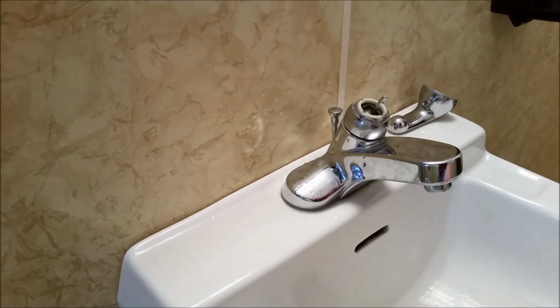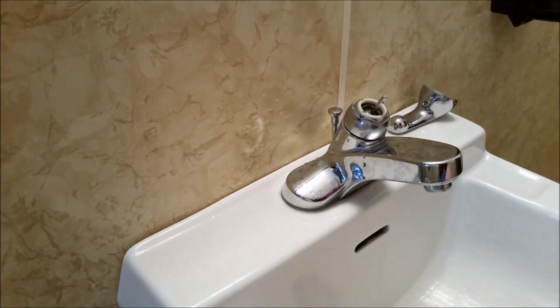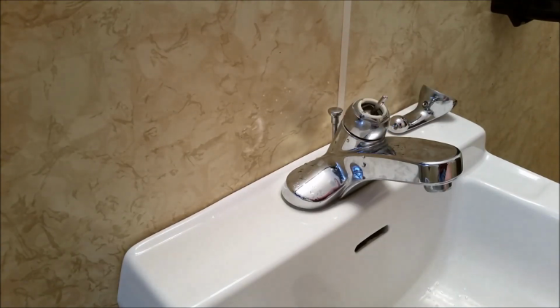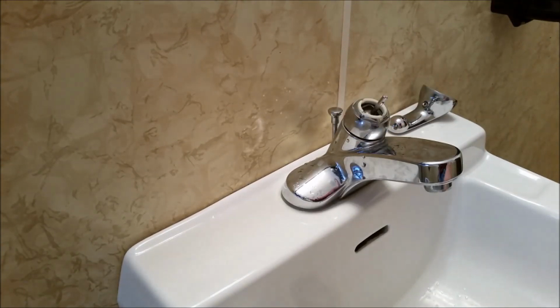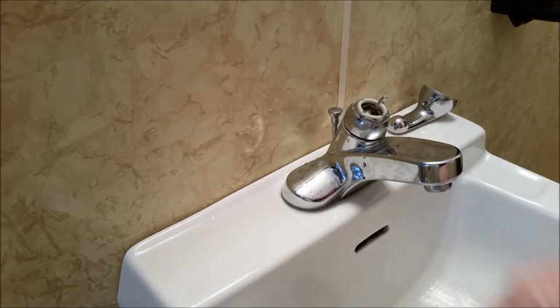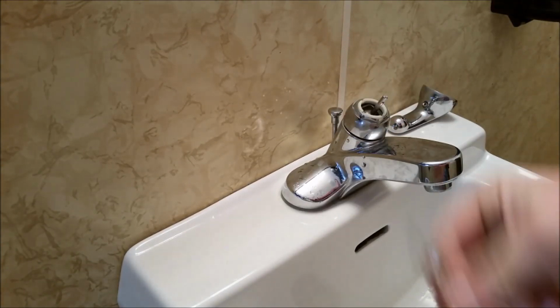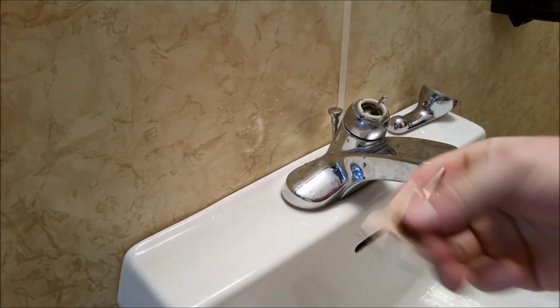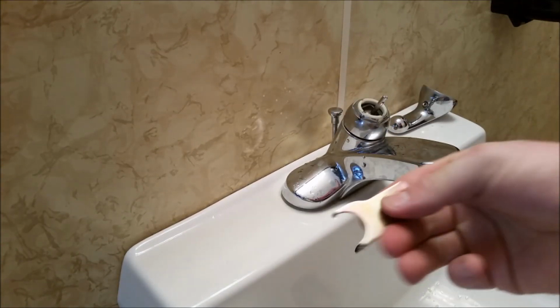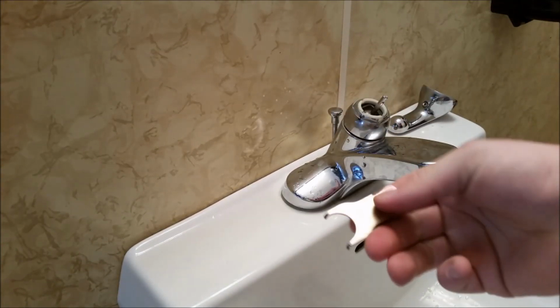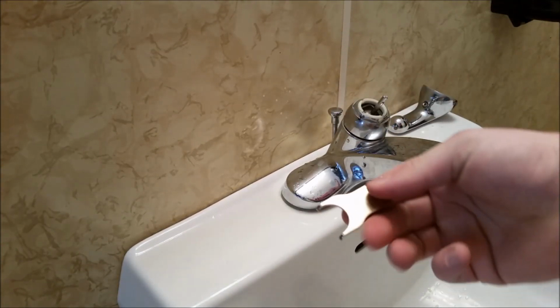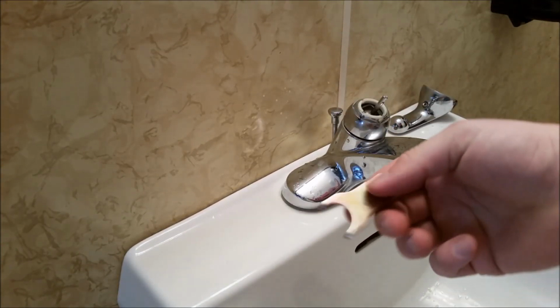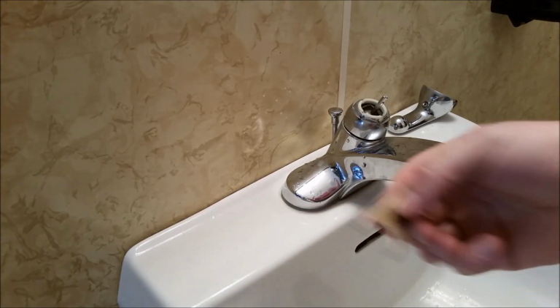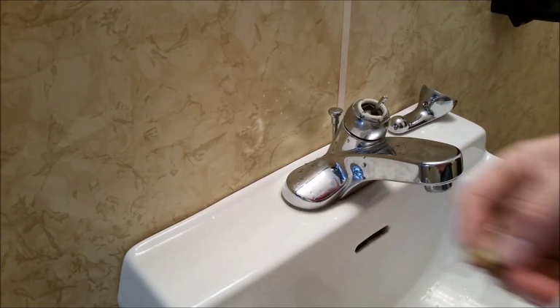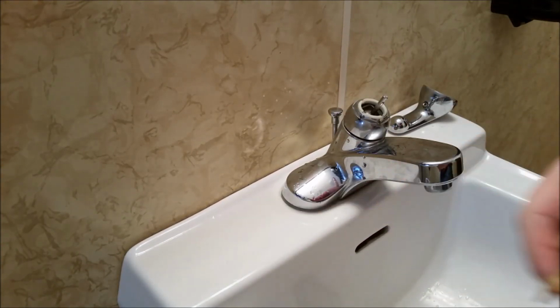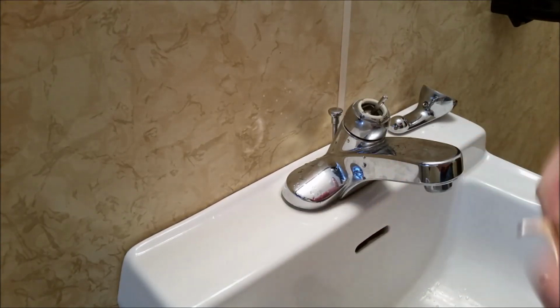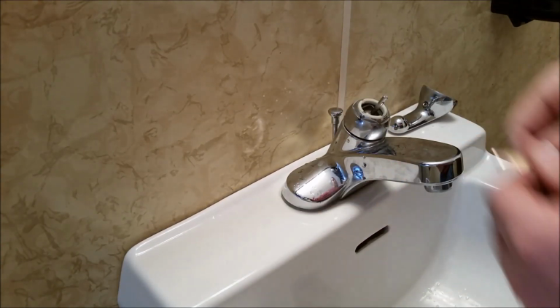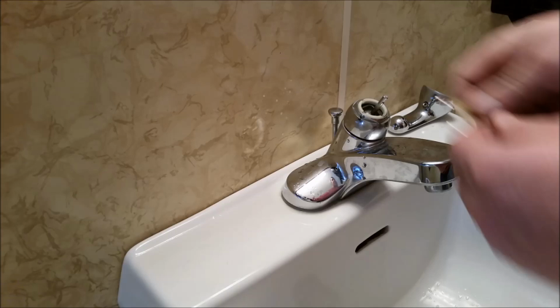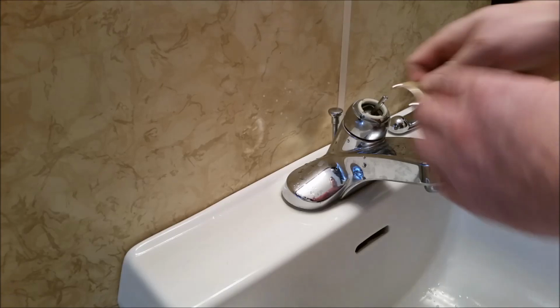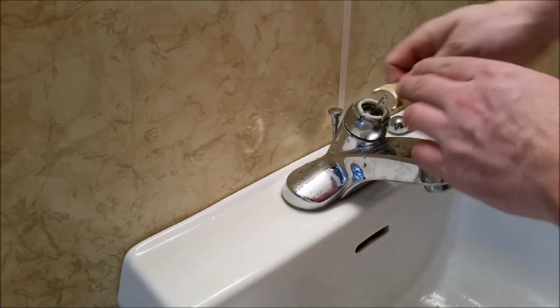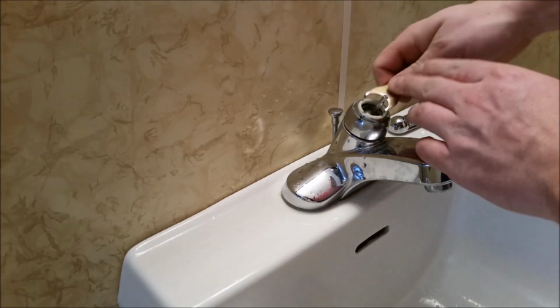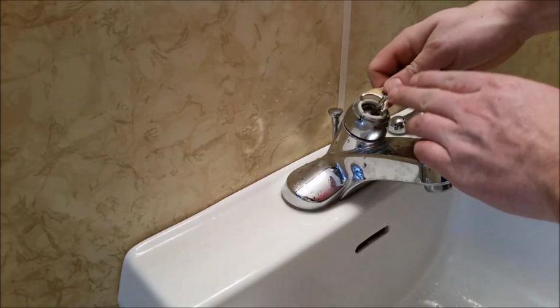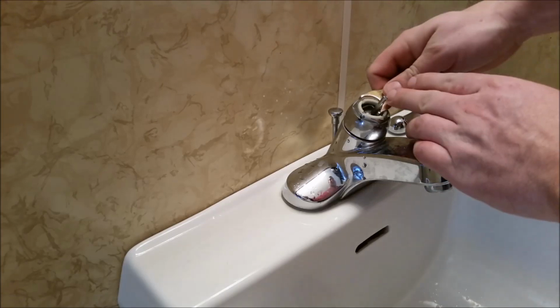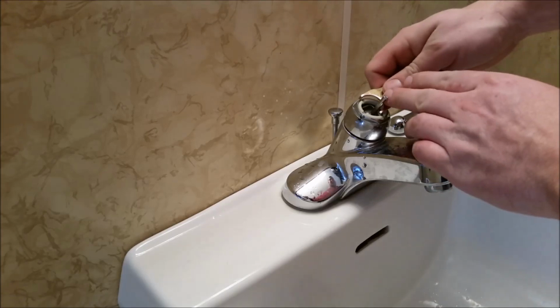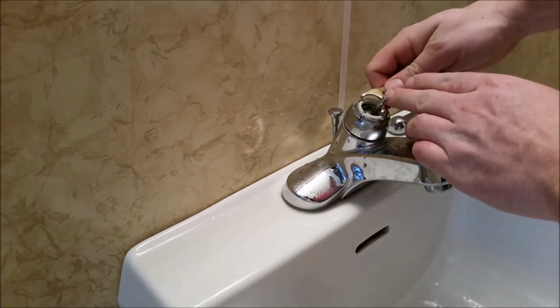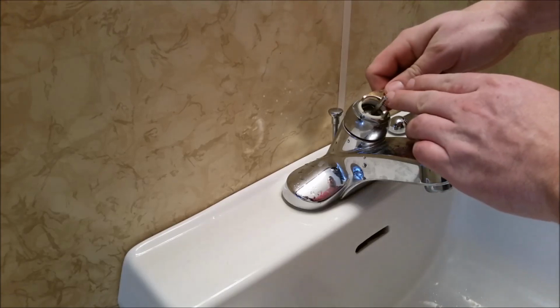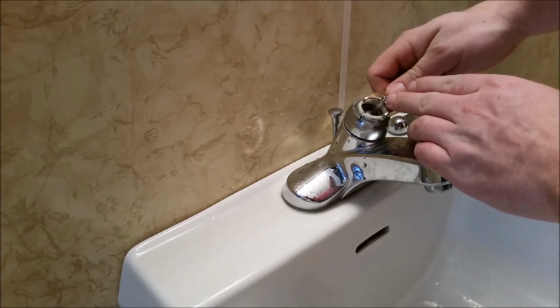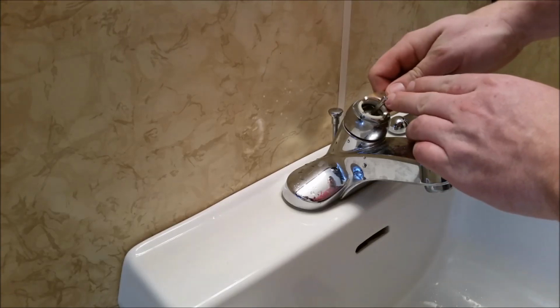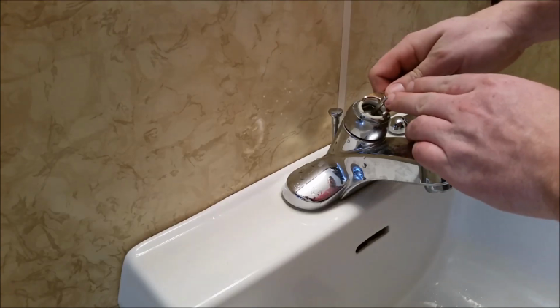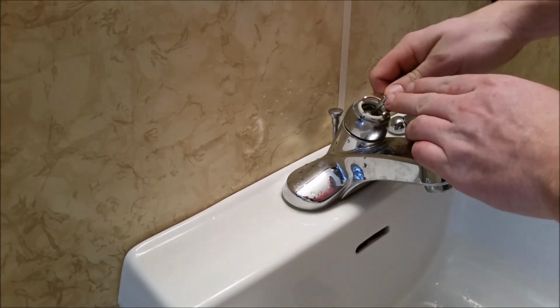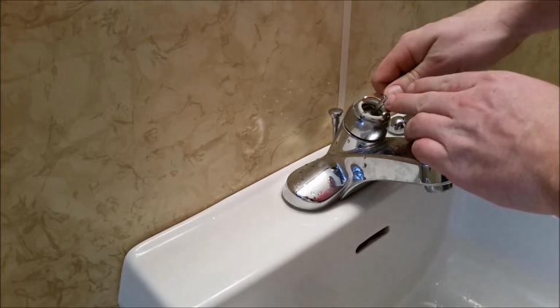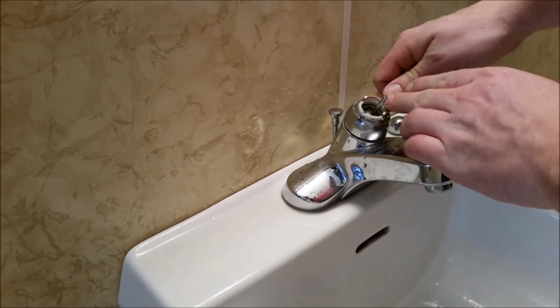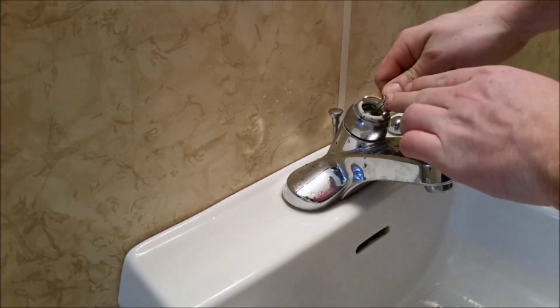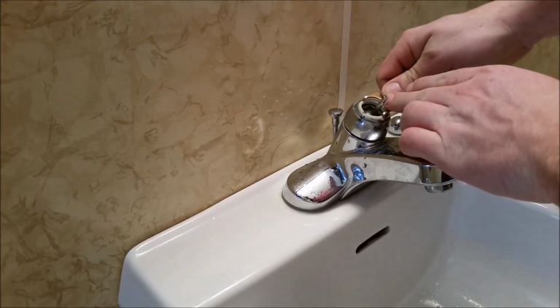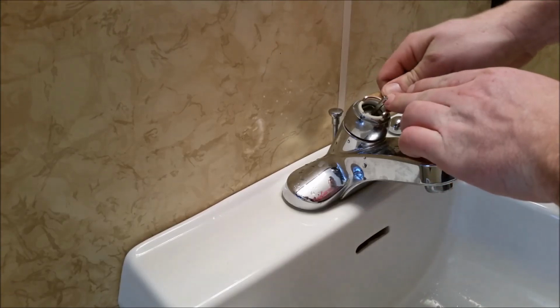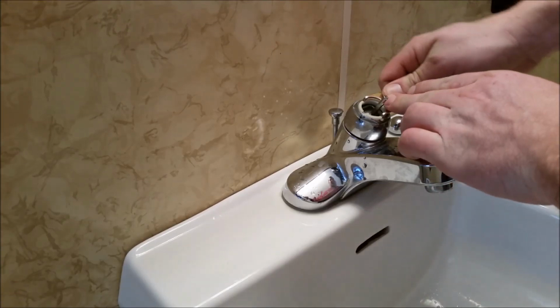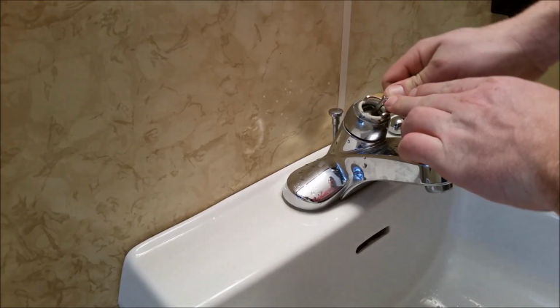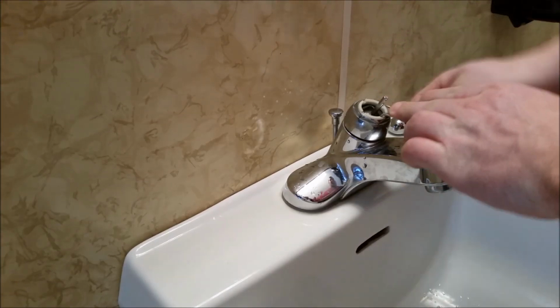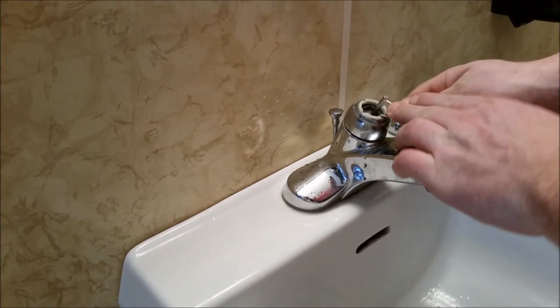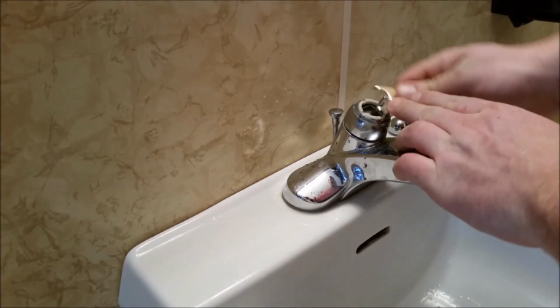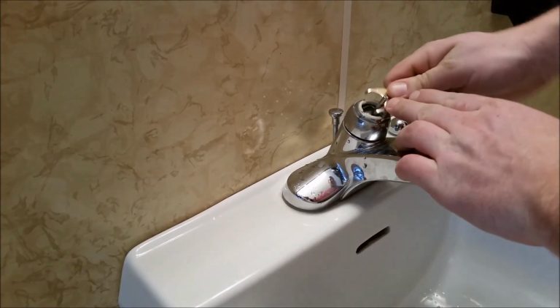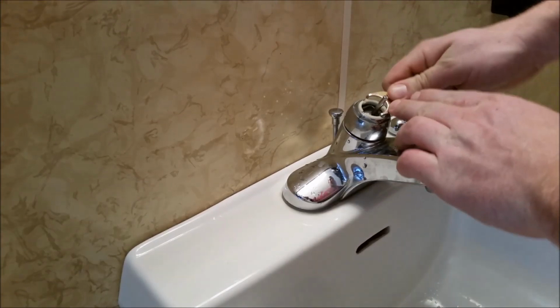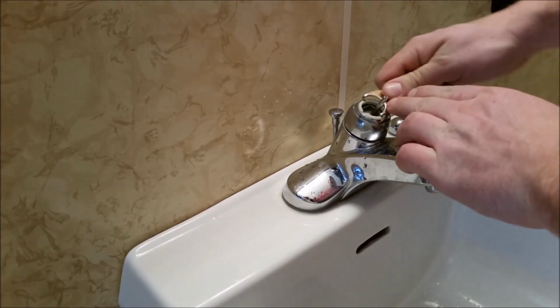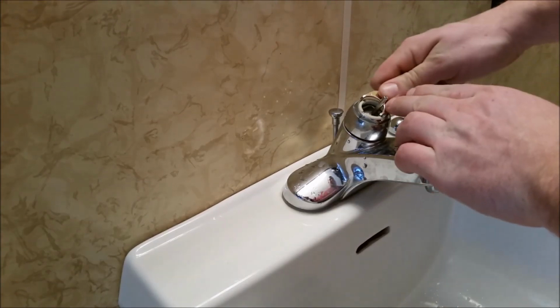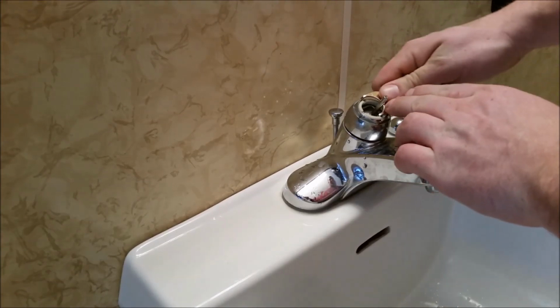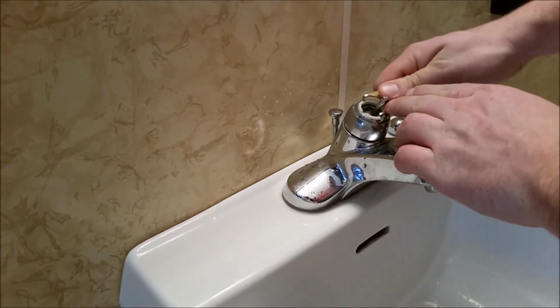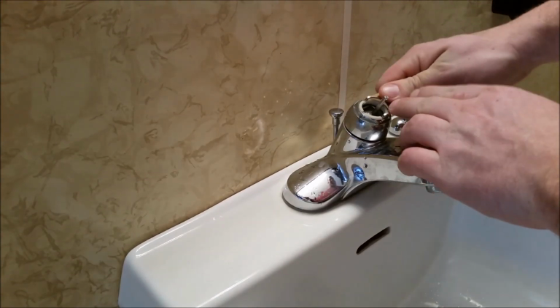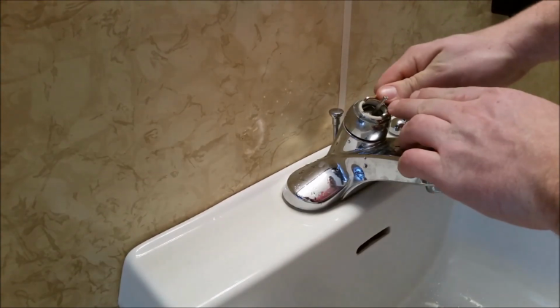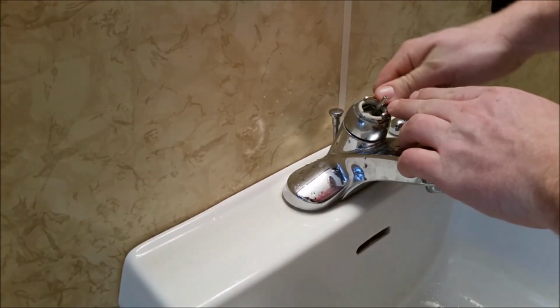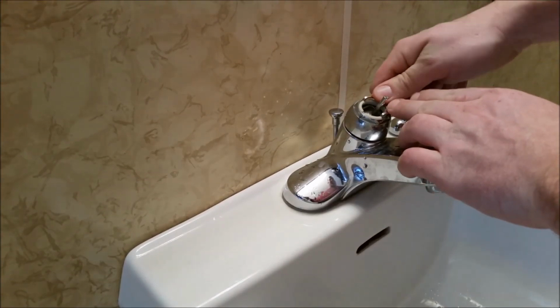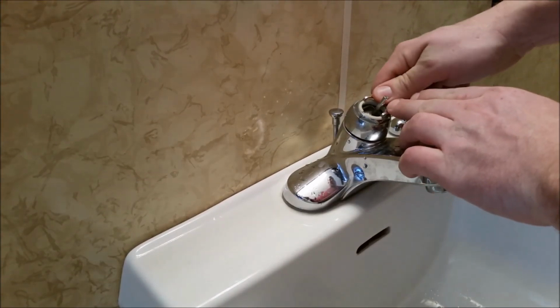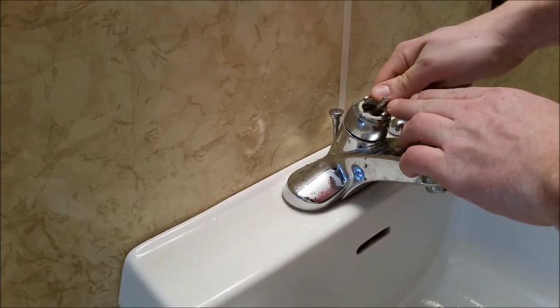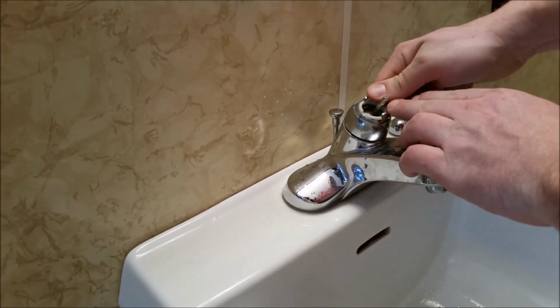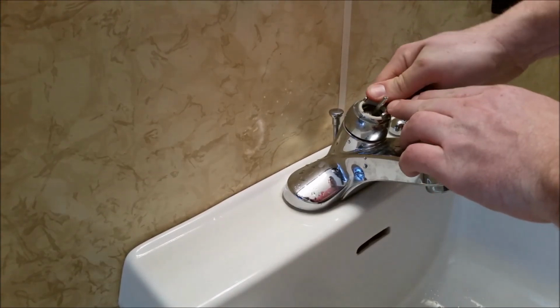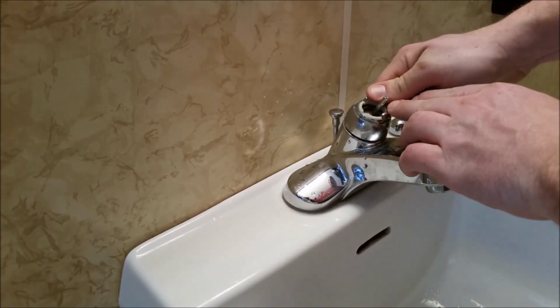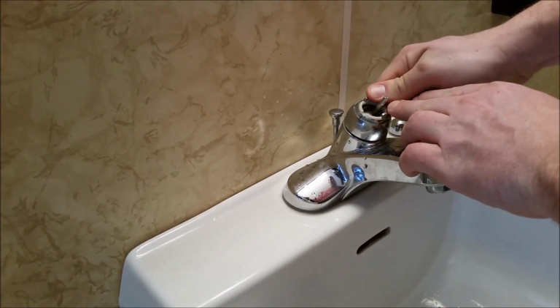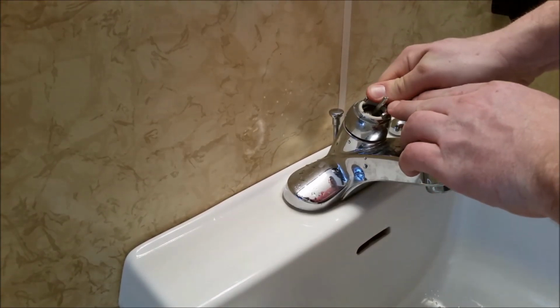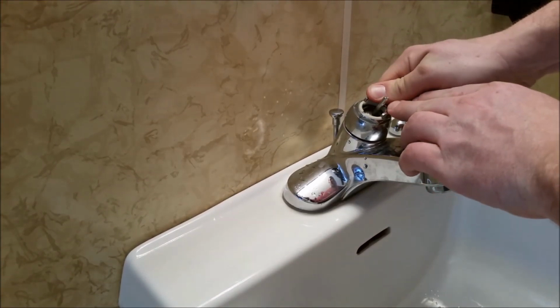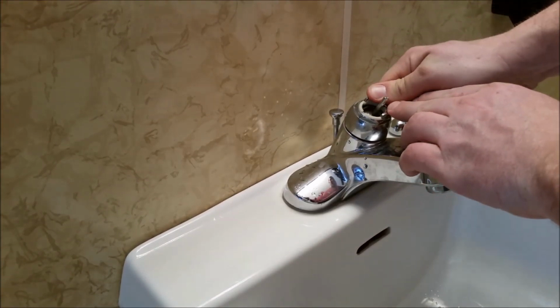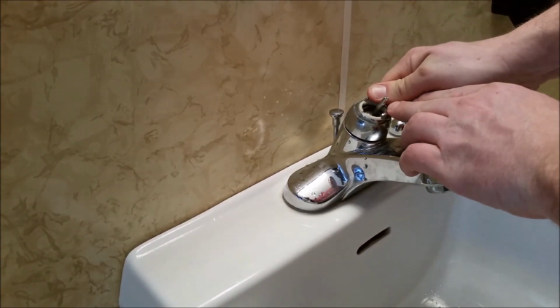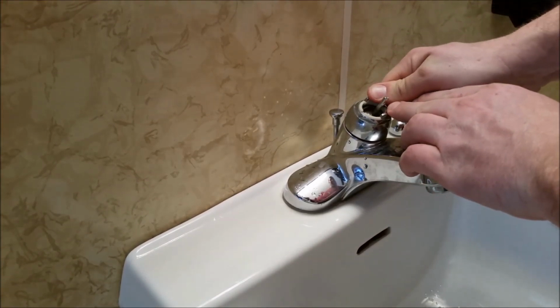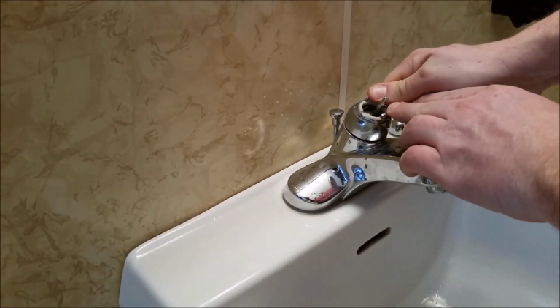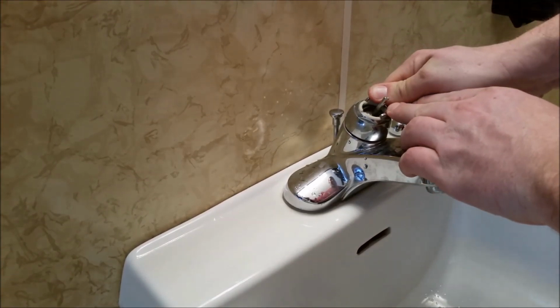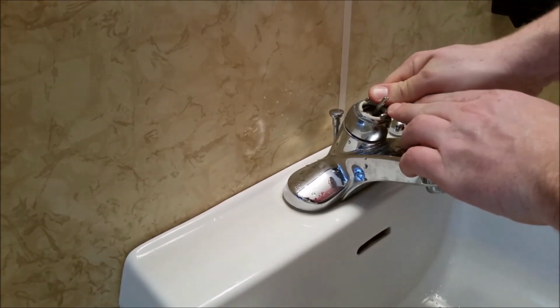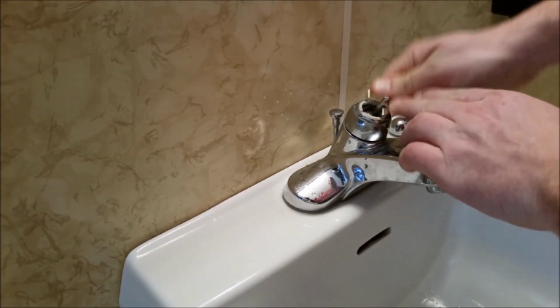Next we'll grab the tool and give it a couple twists to snug it down. You don't need to be super tight as everything's brand new O-ring, so it'll seal very easily.